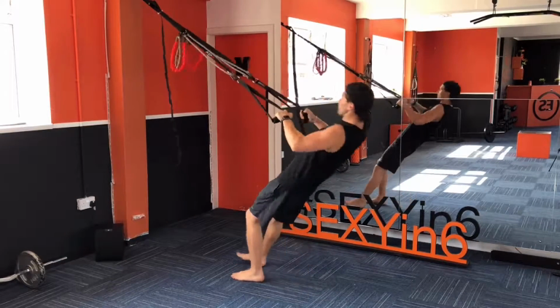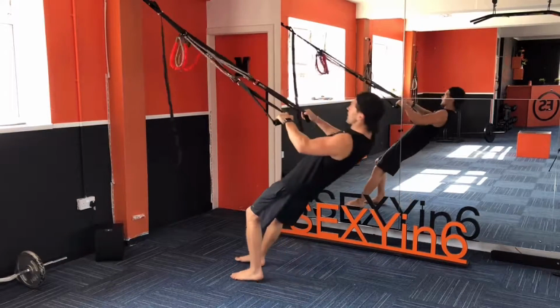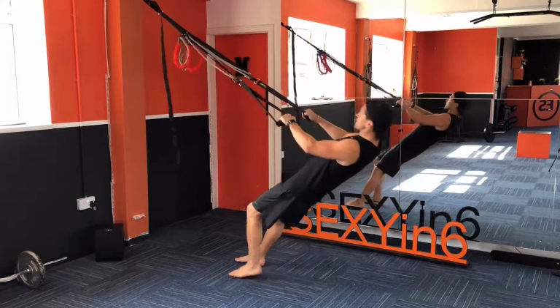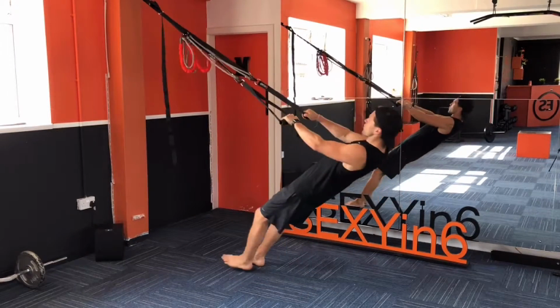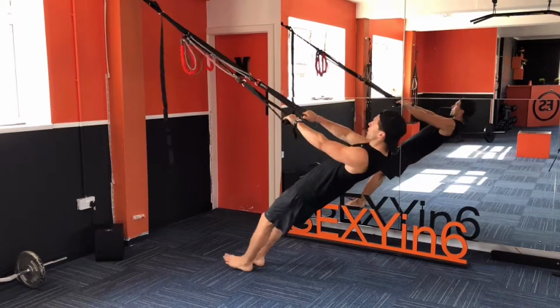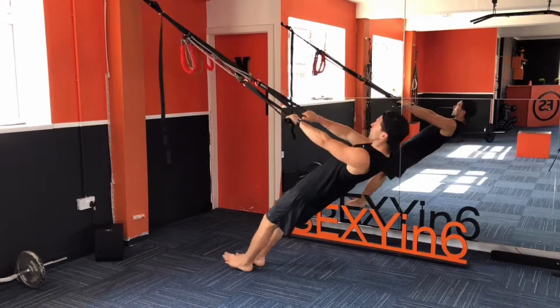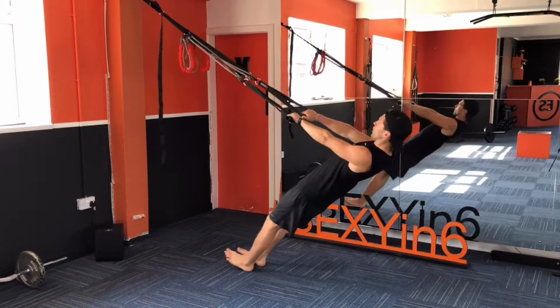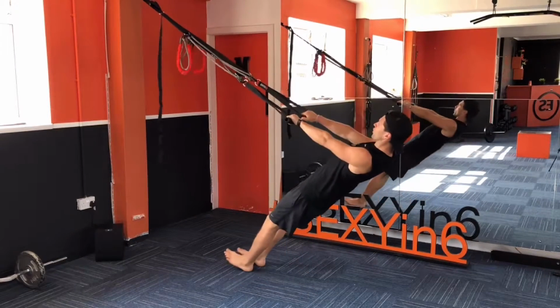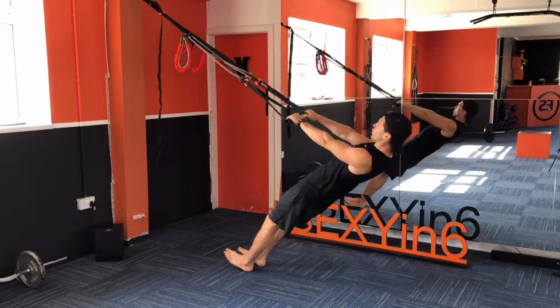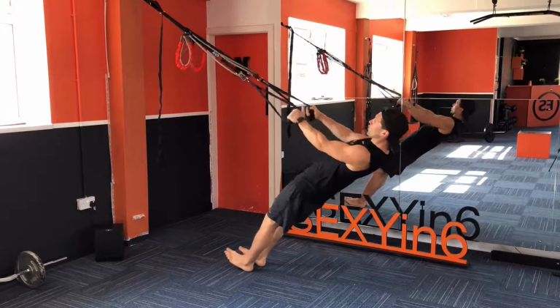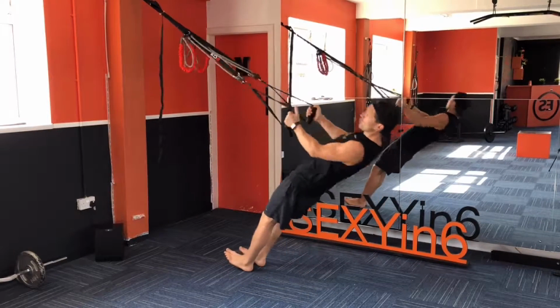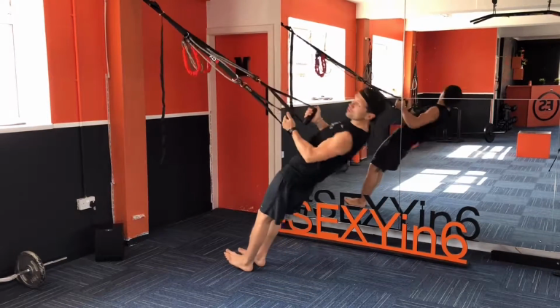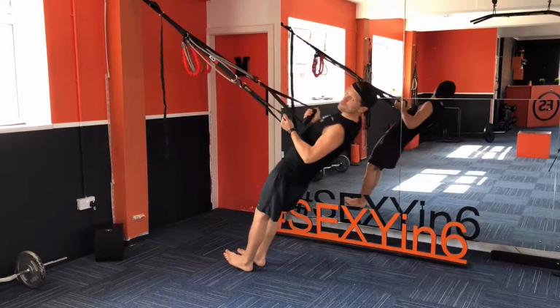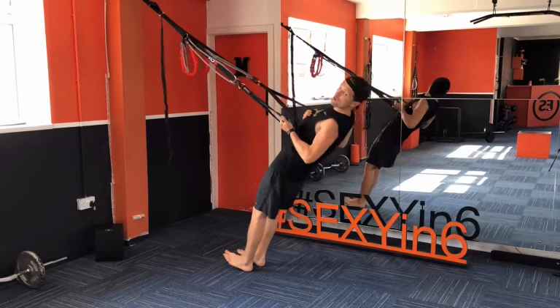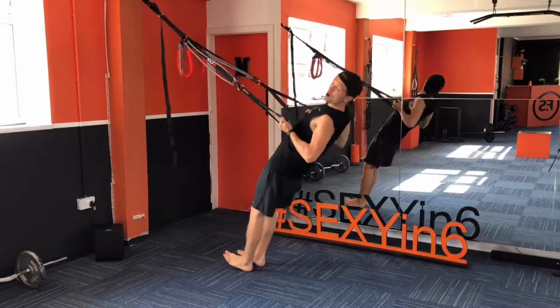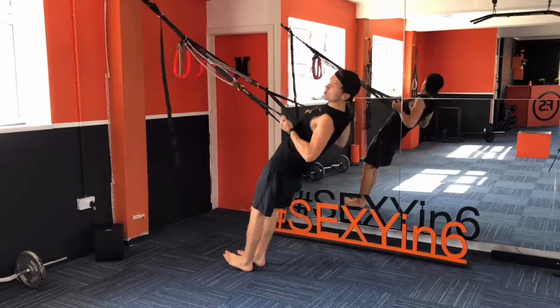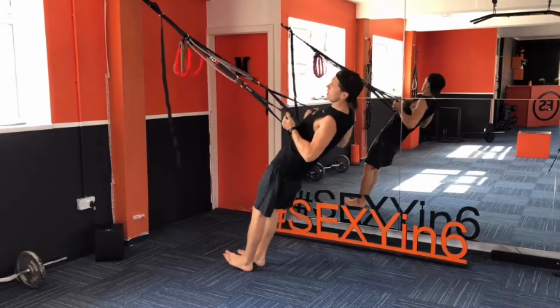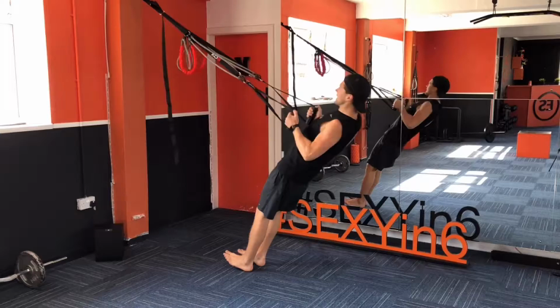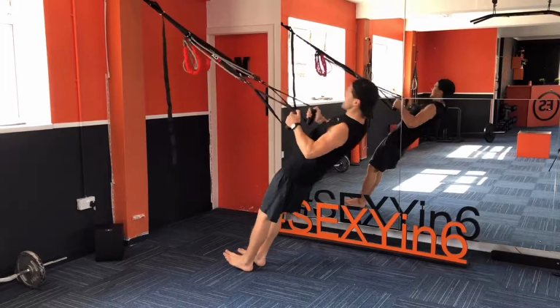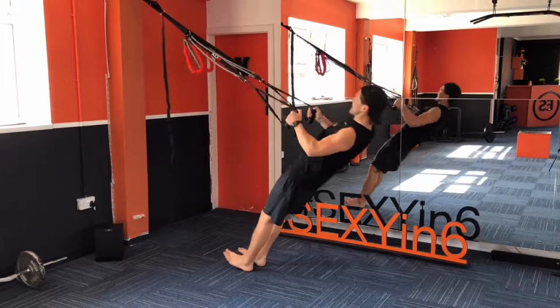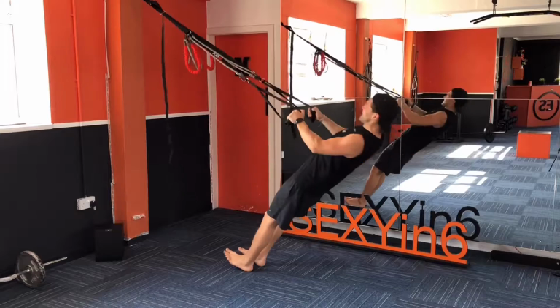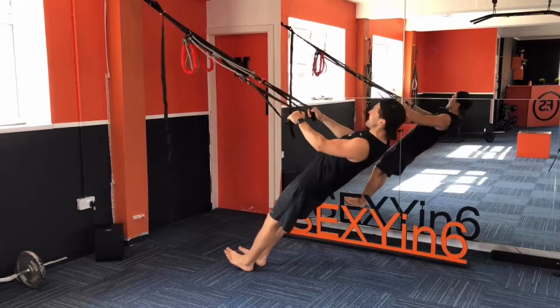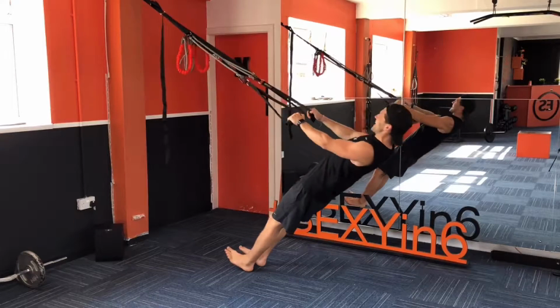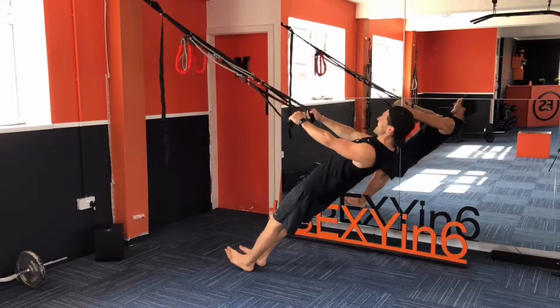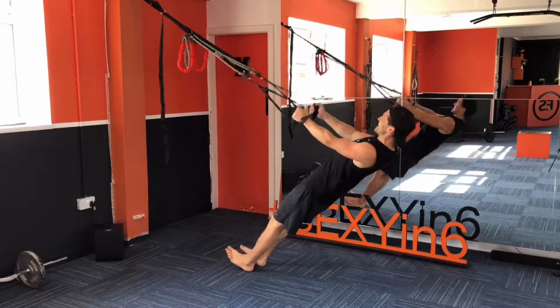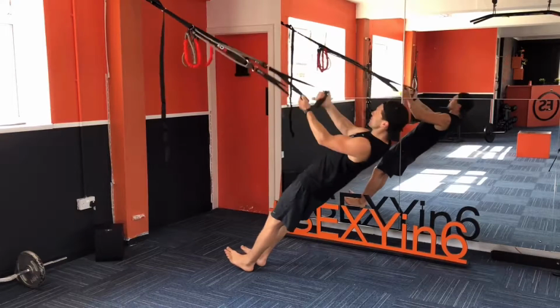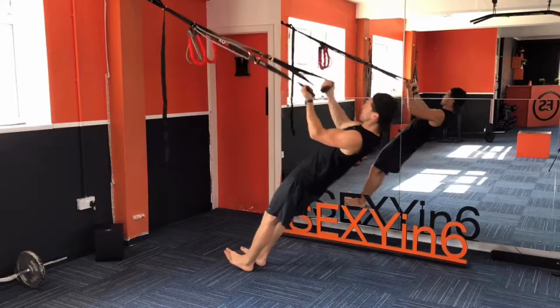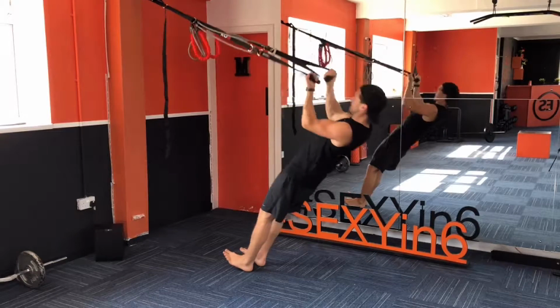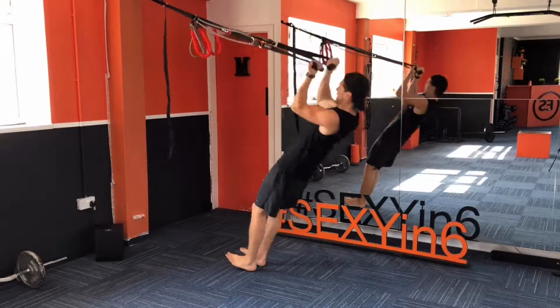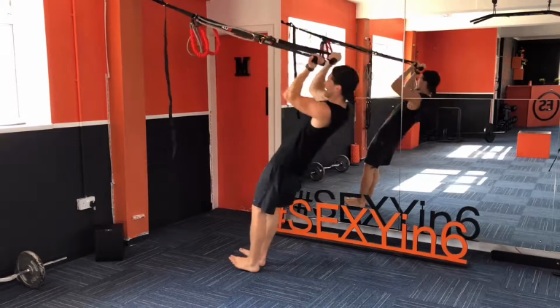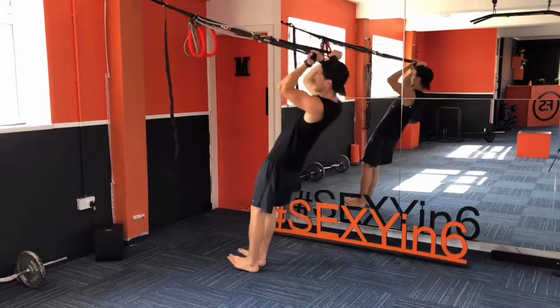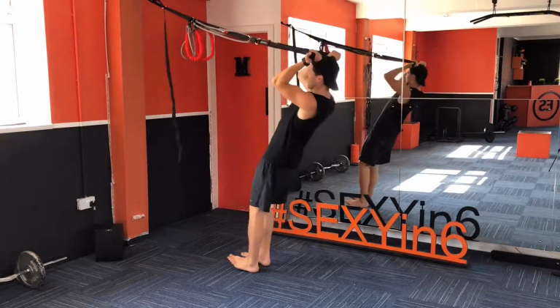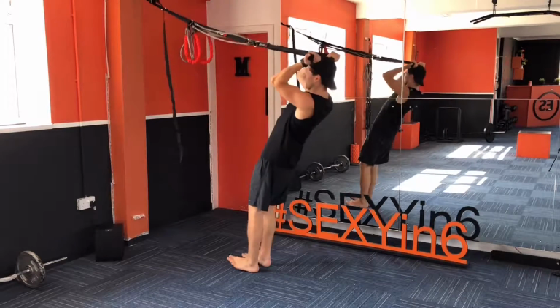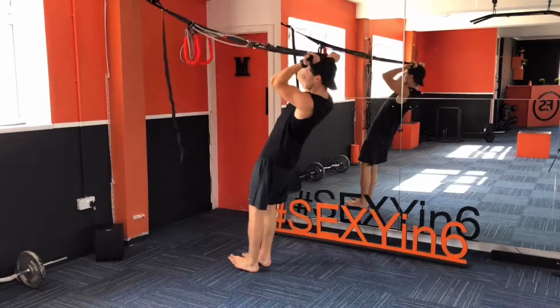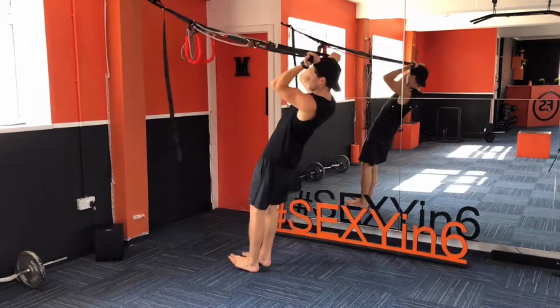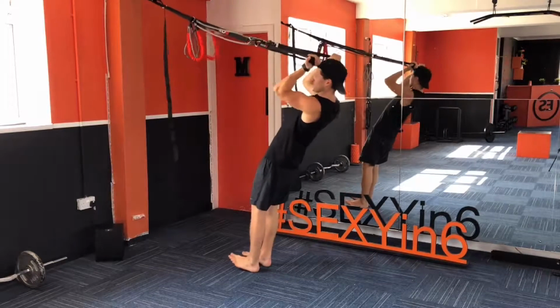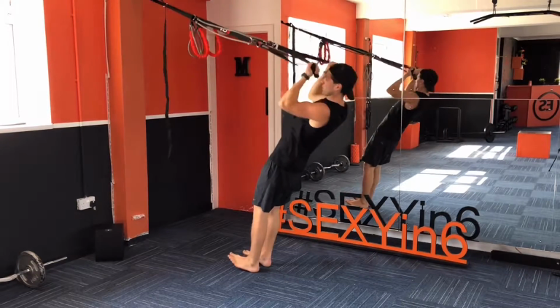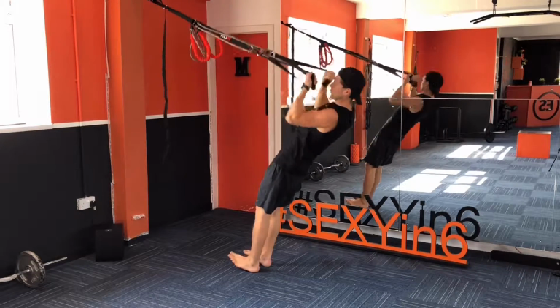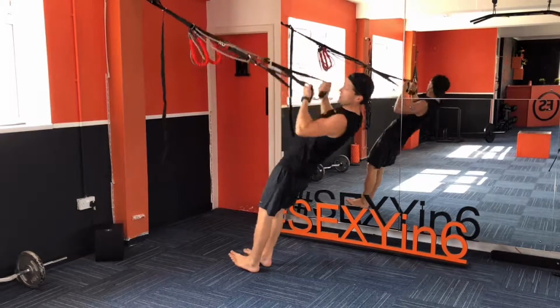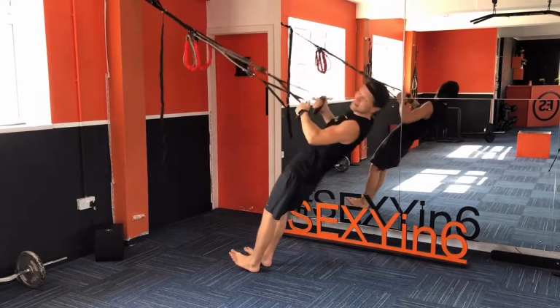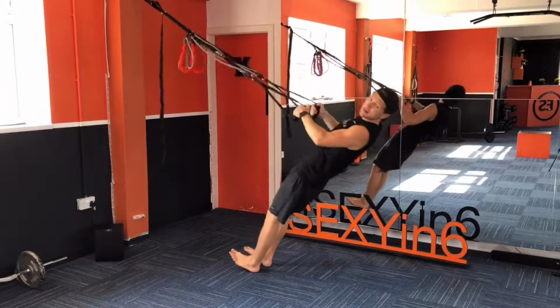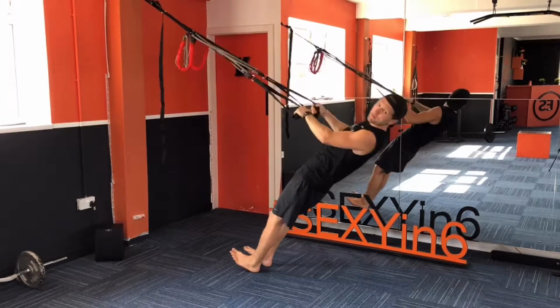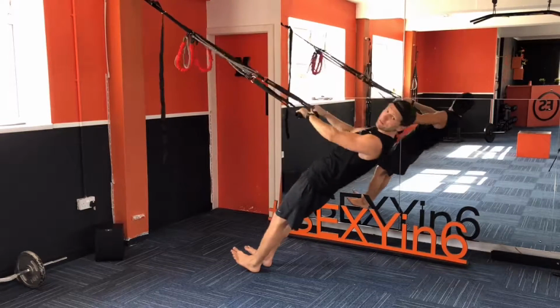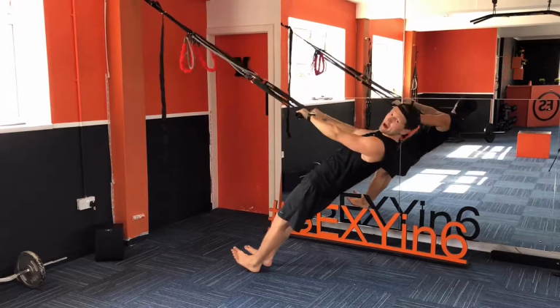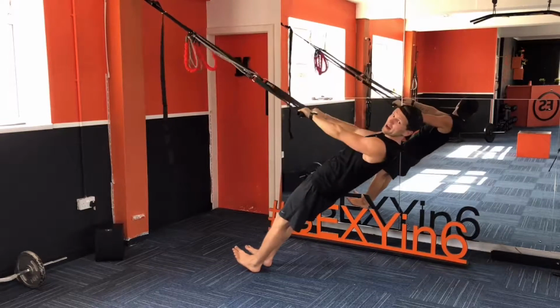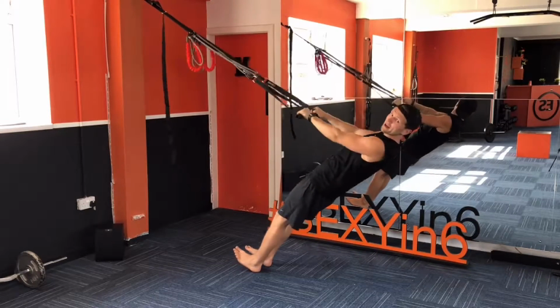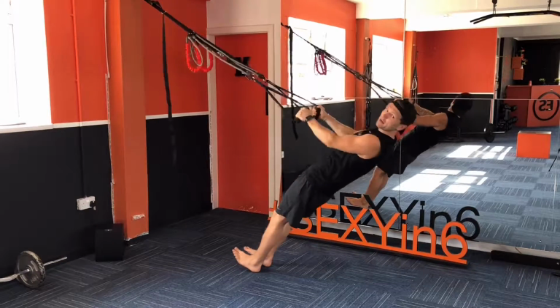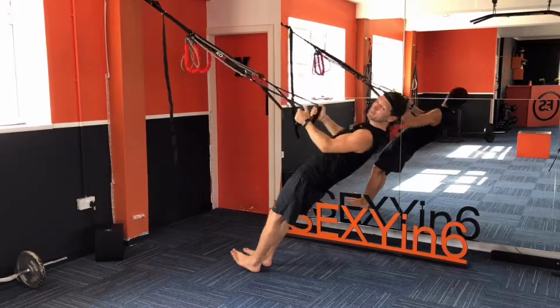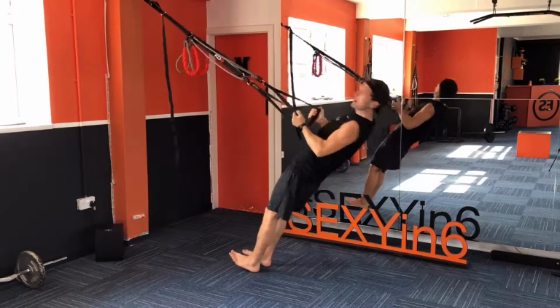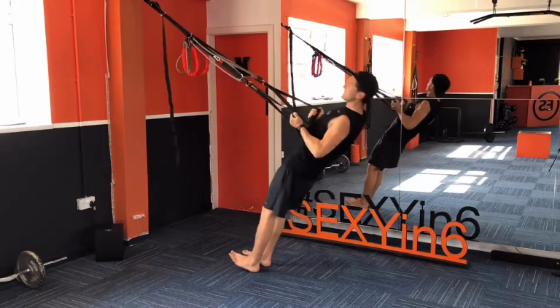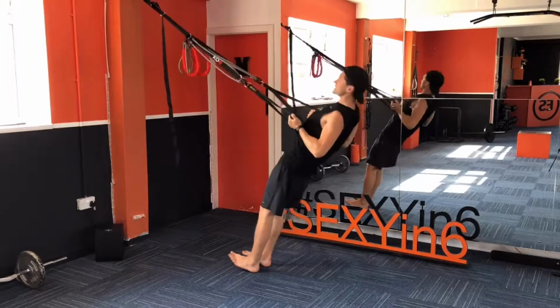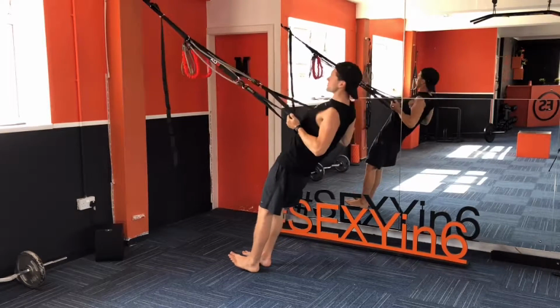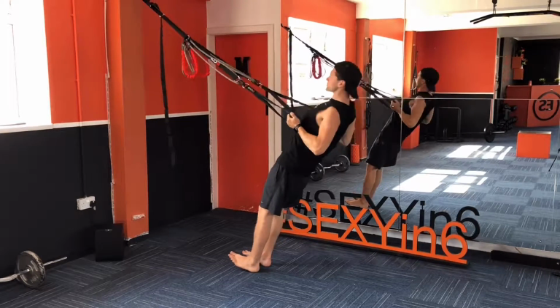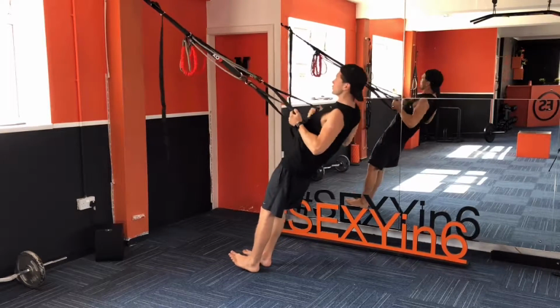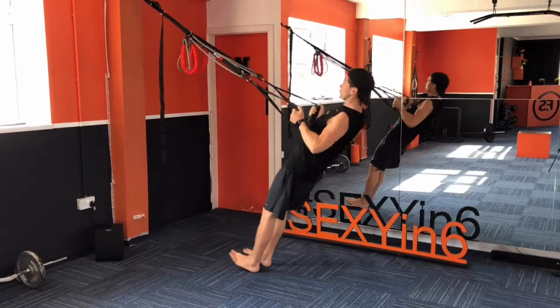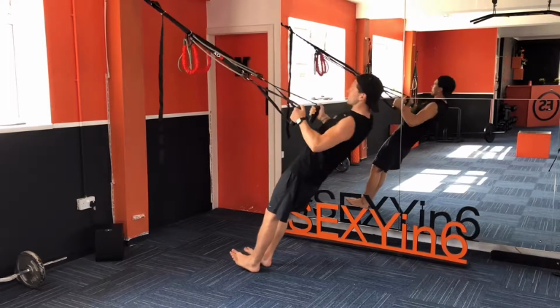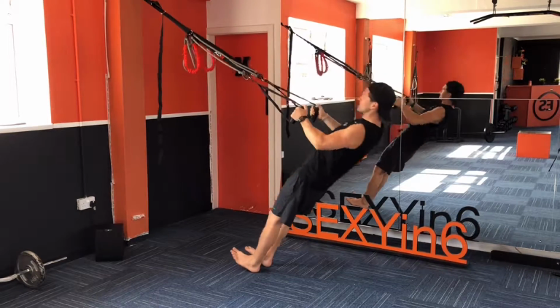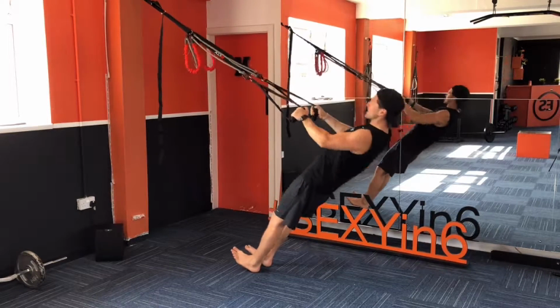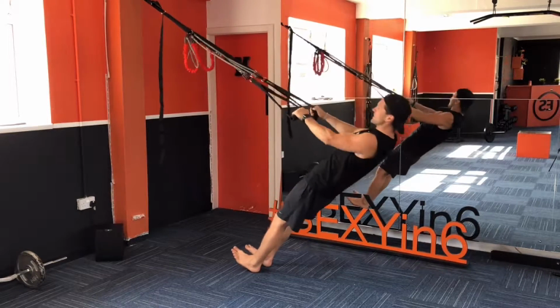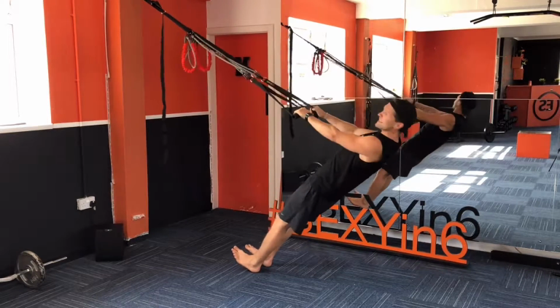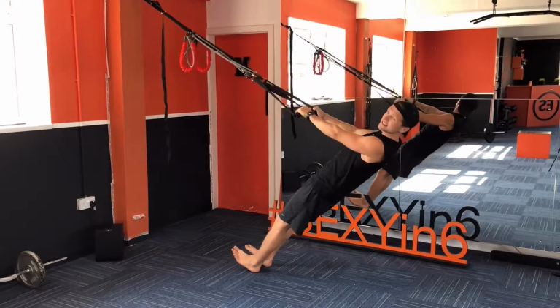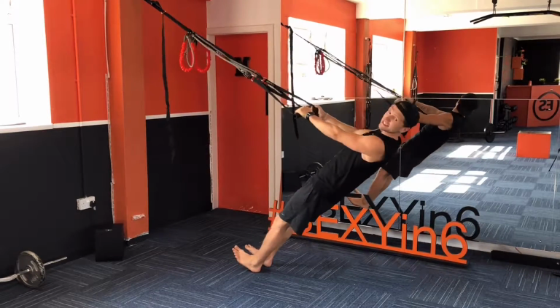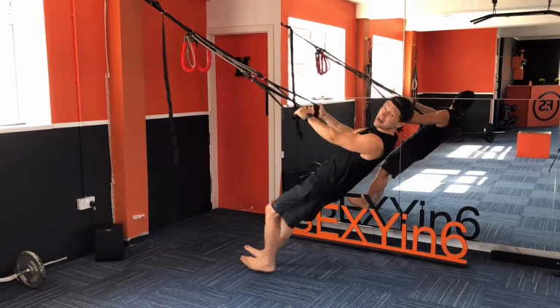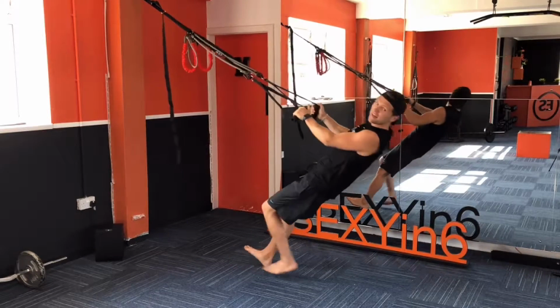First one, we're going to roll into a care, making that back and bicep movement together.